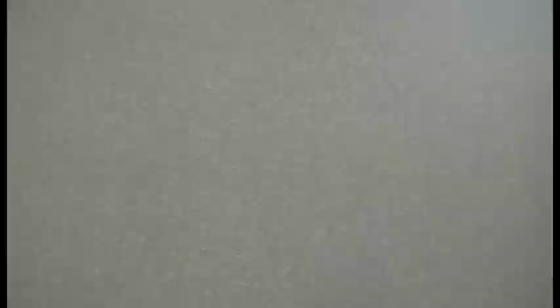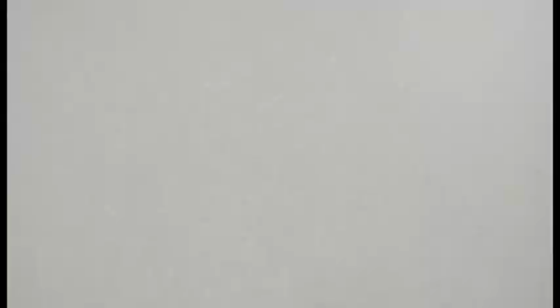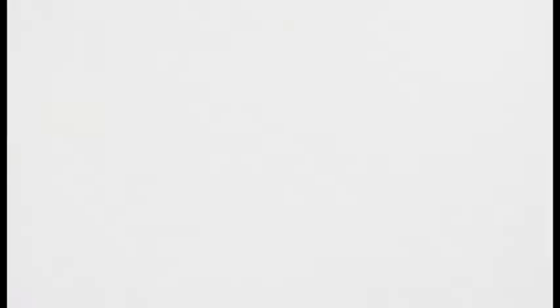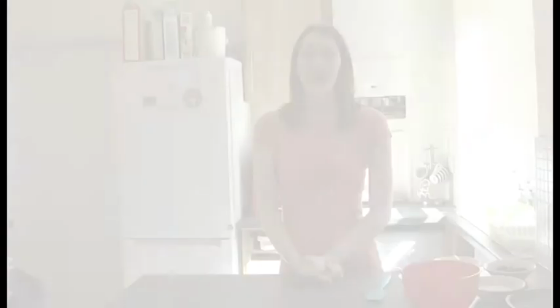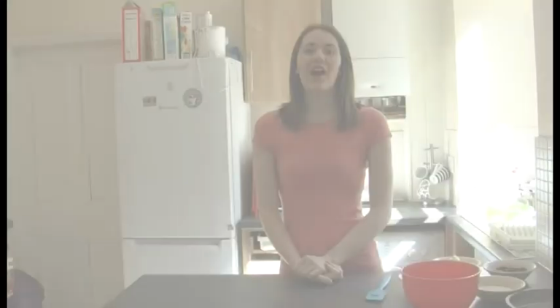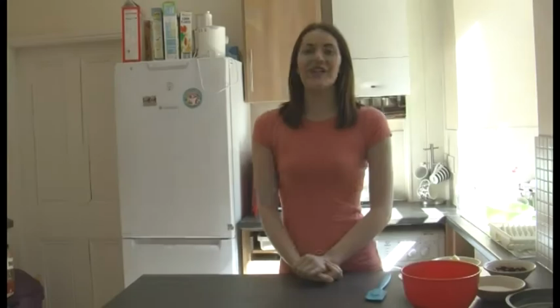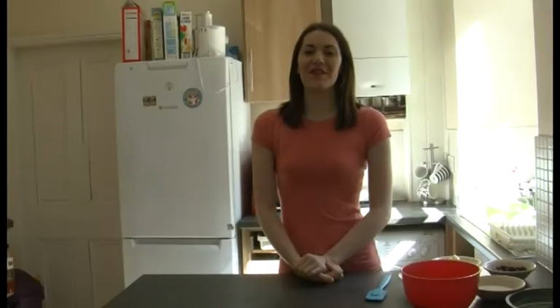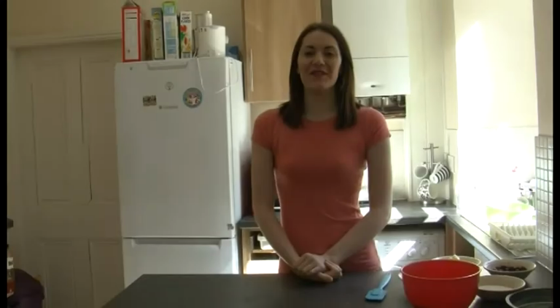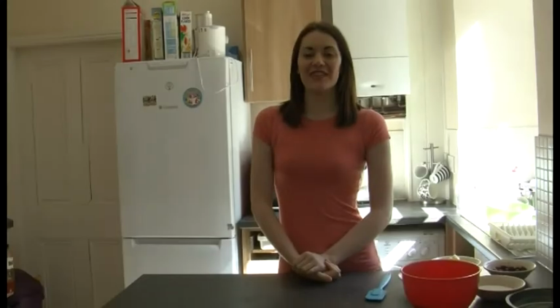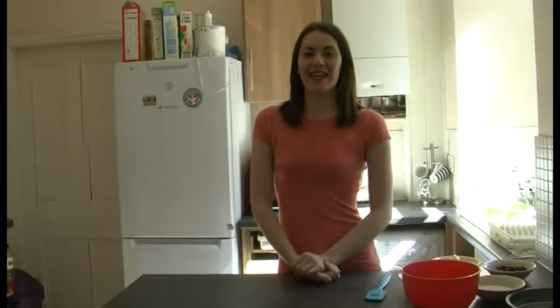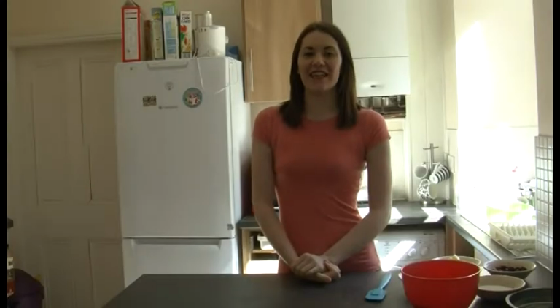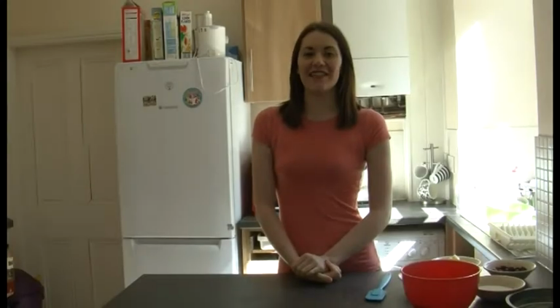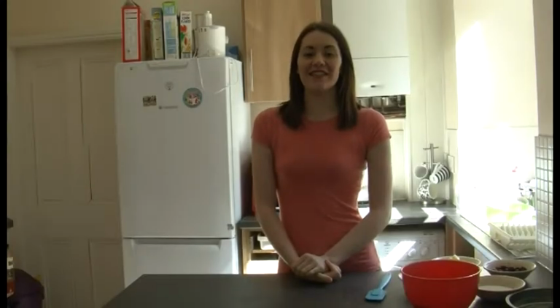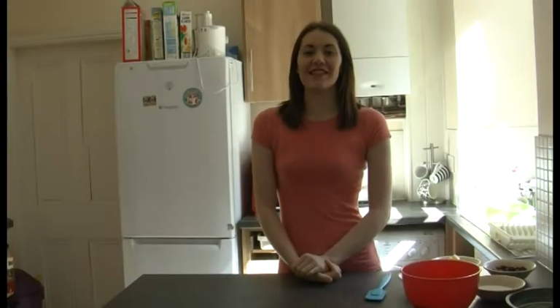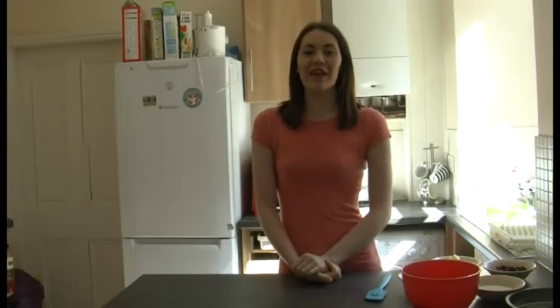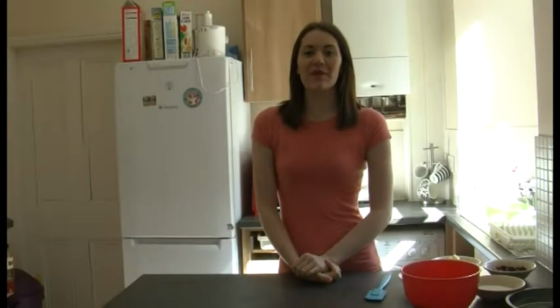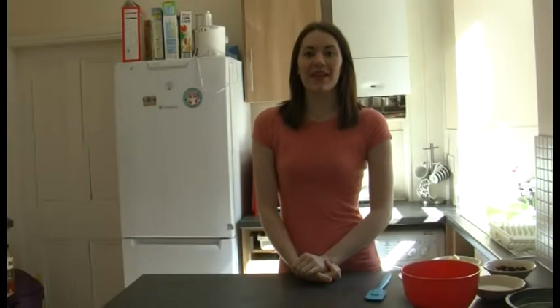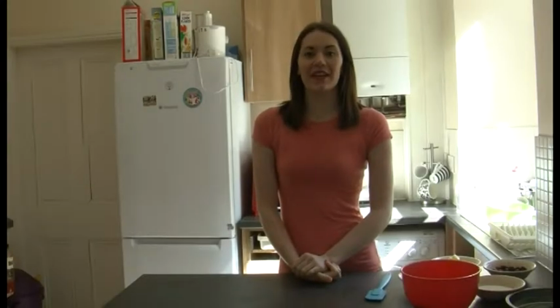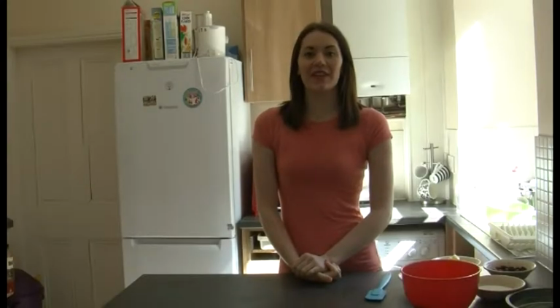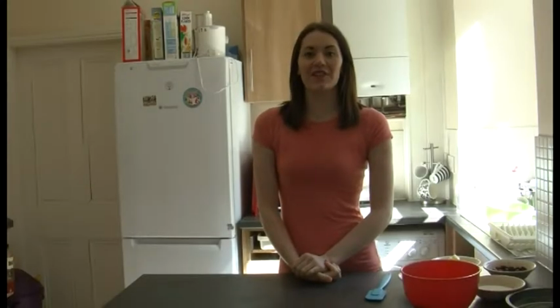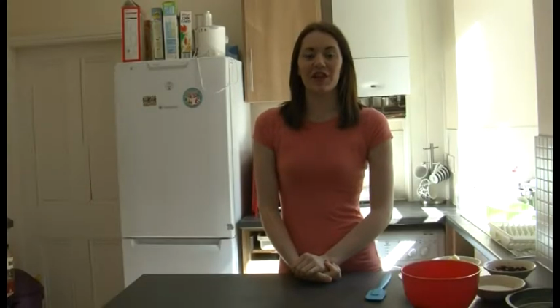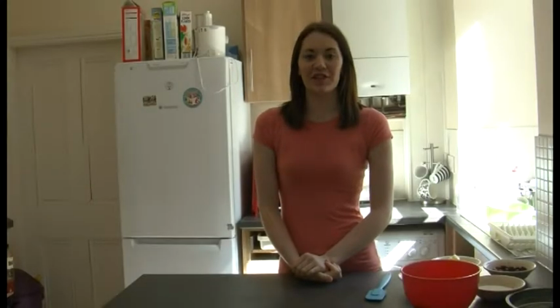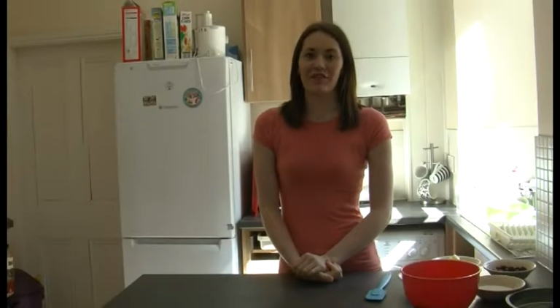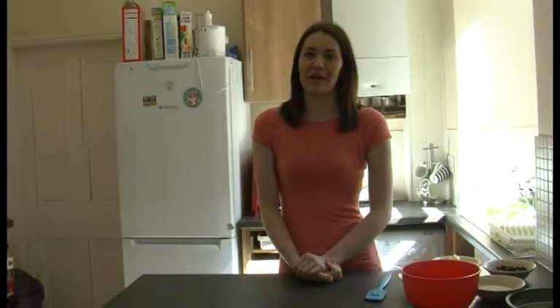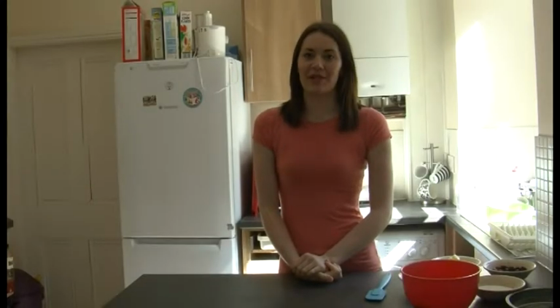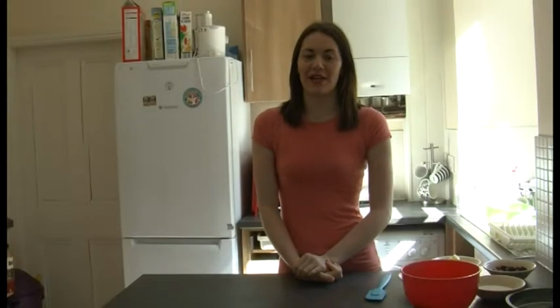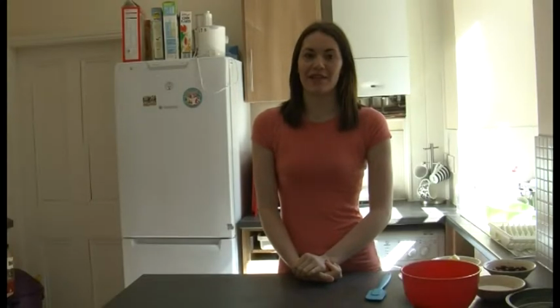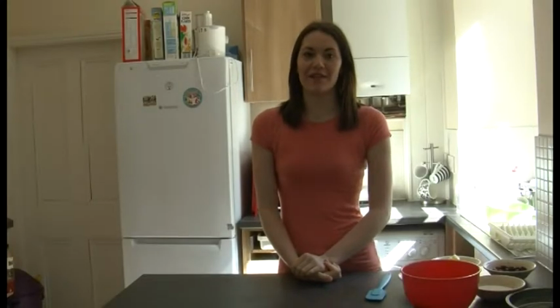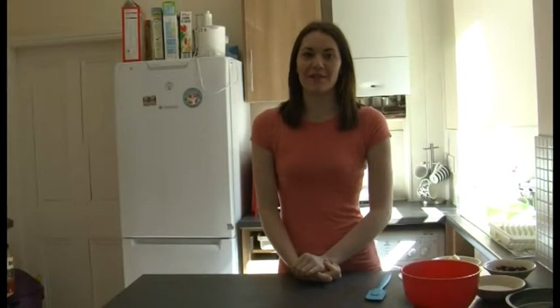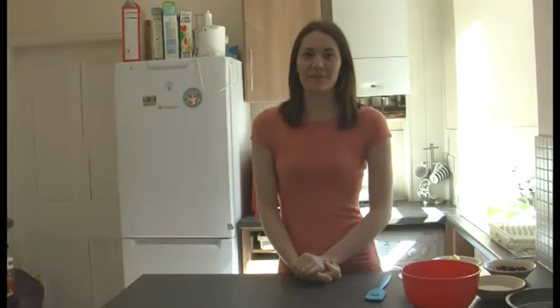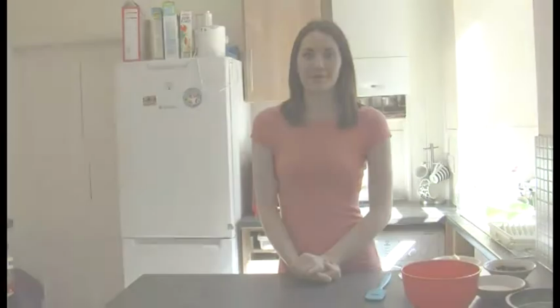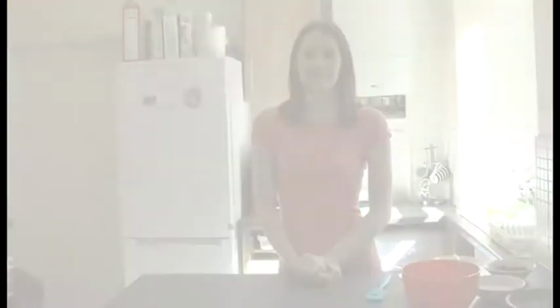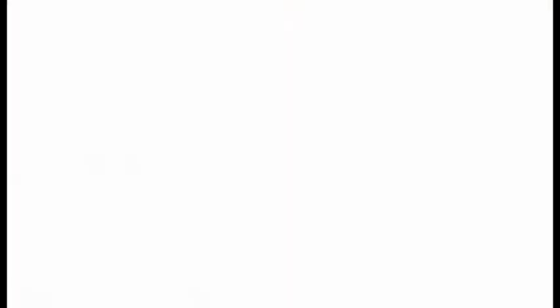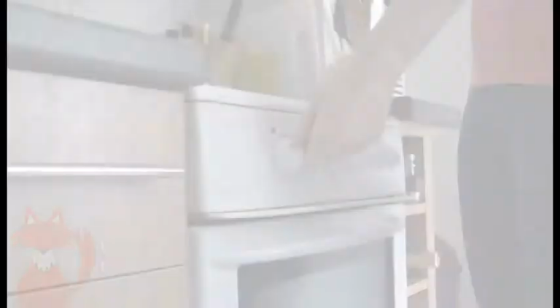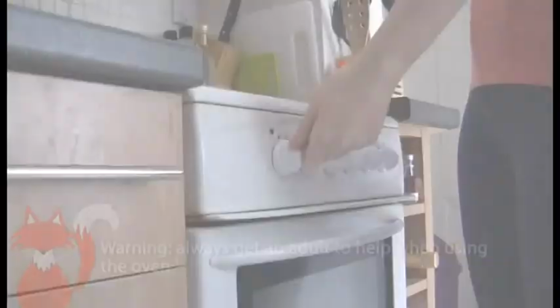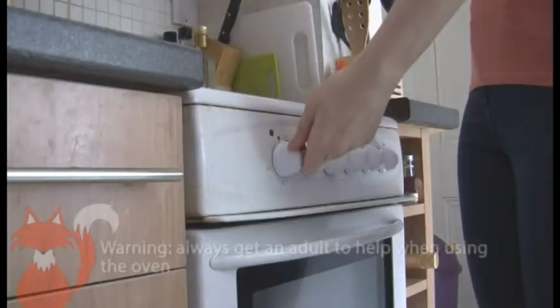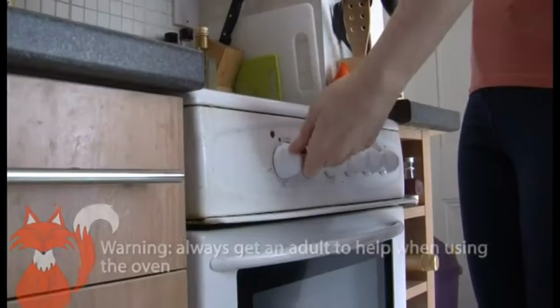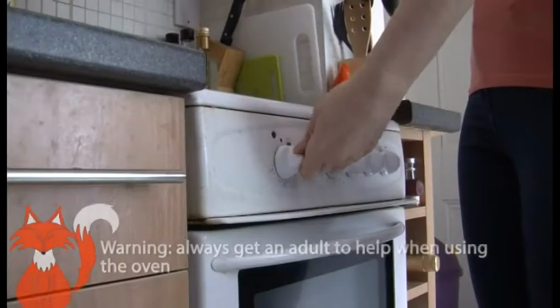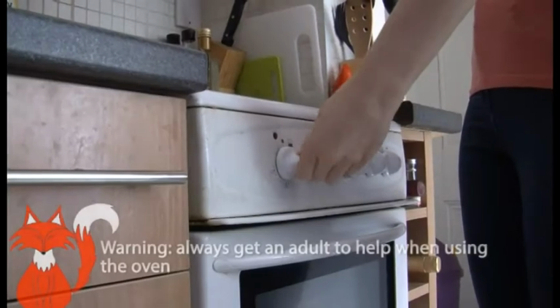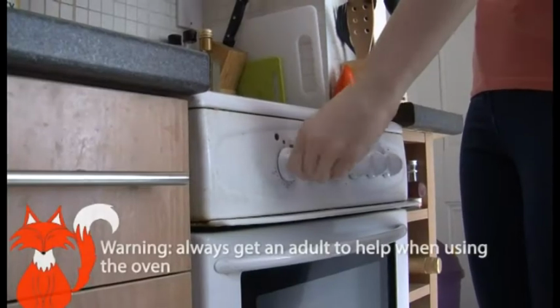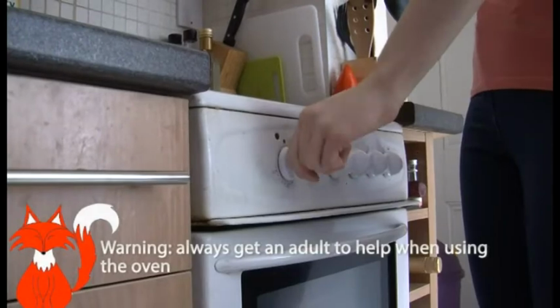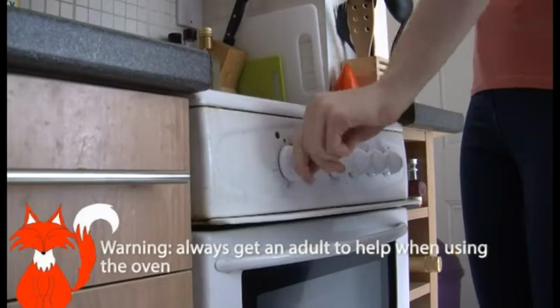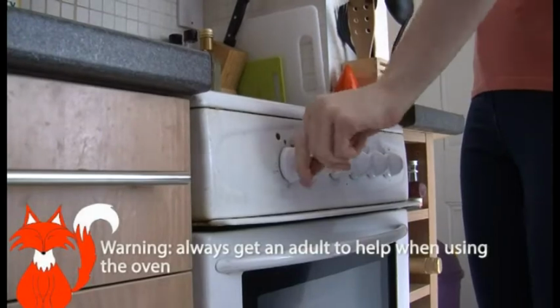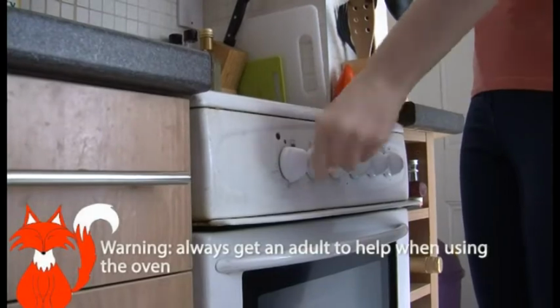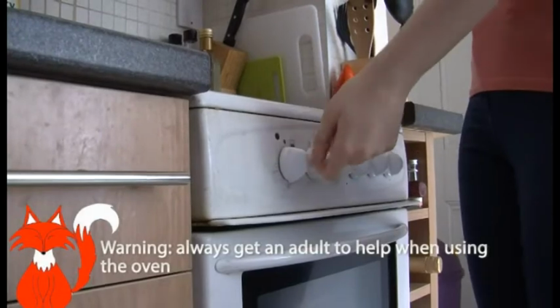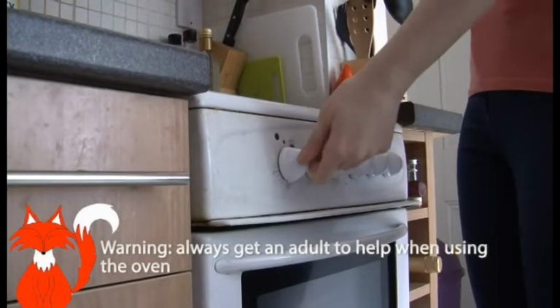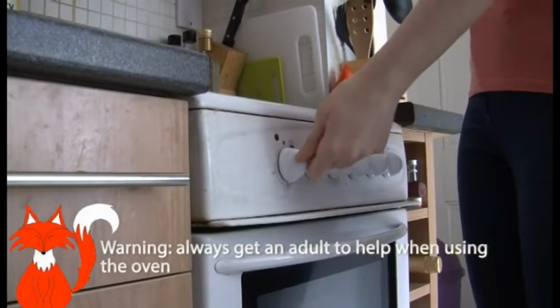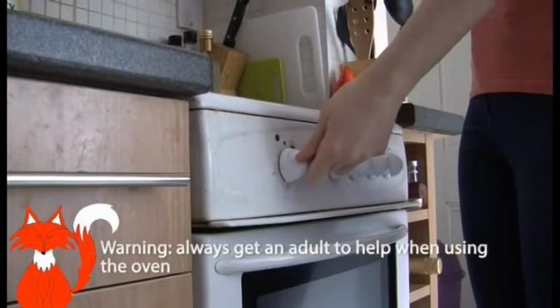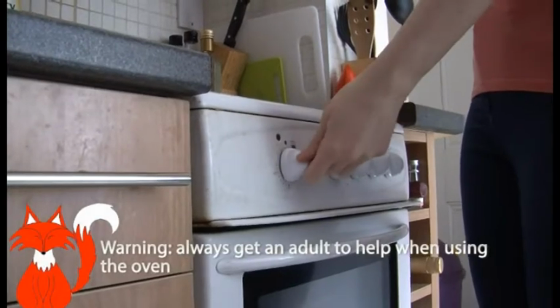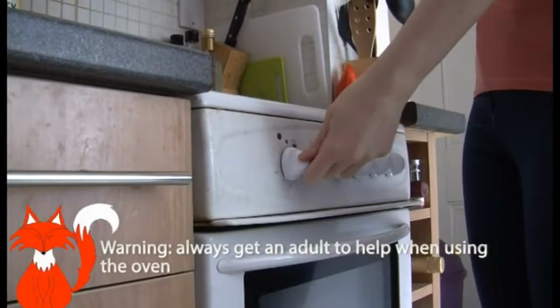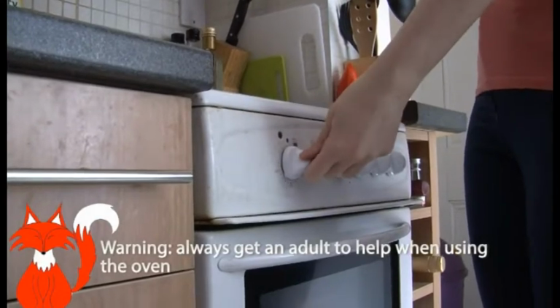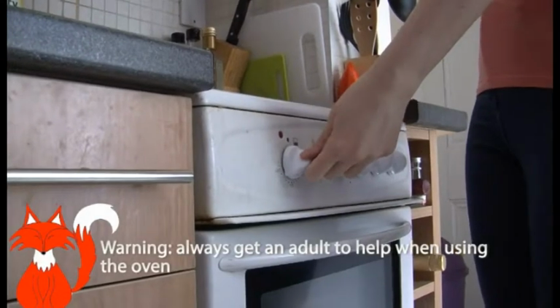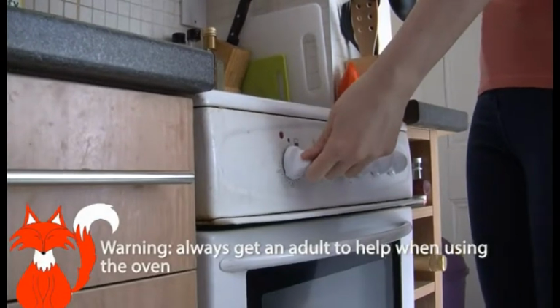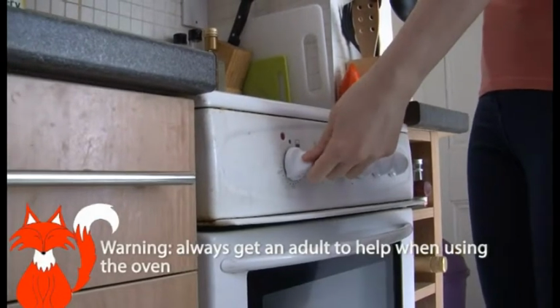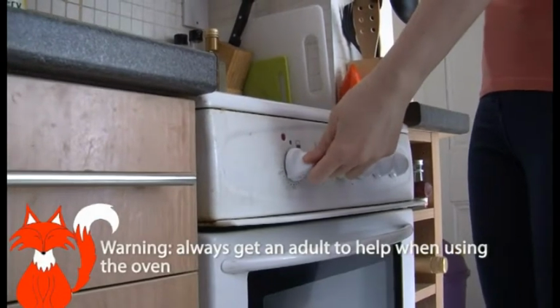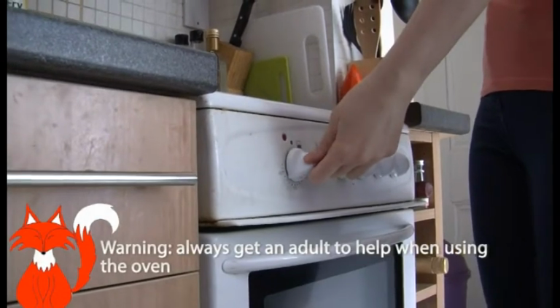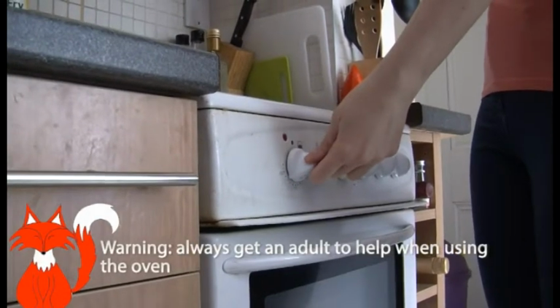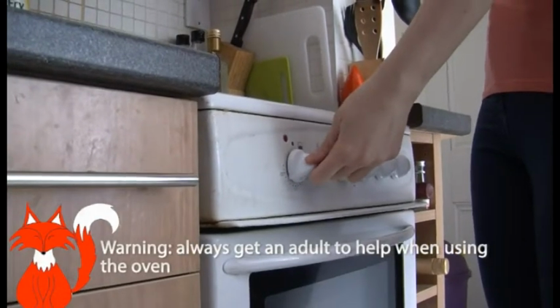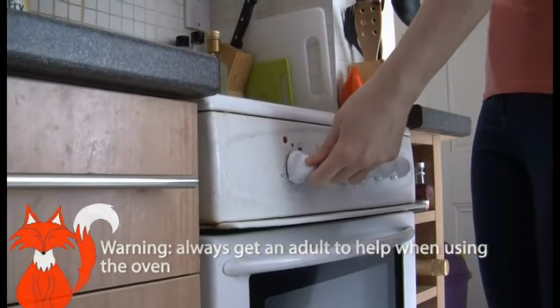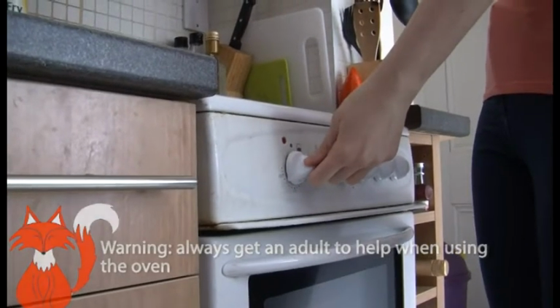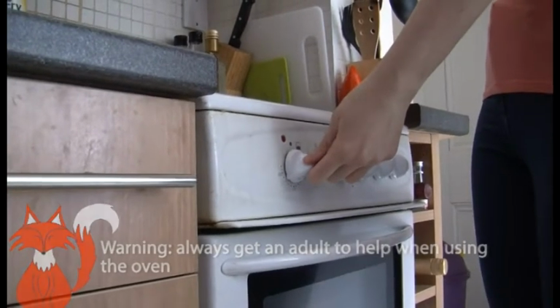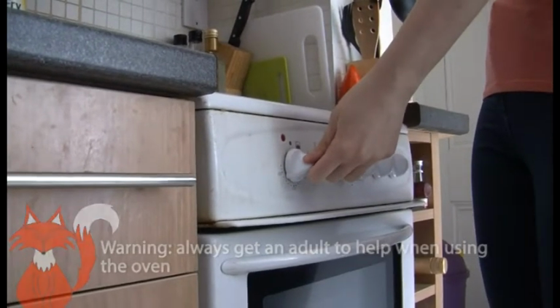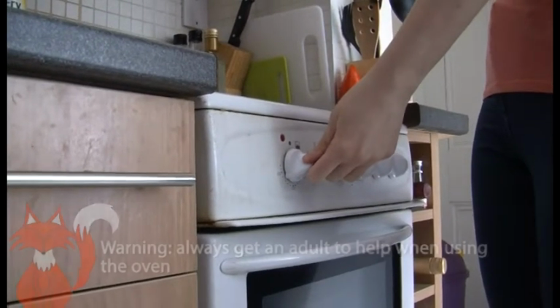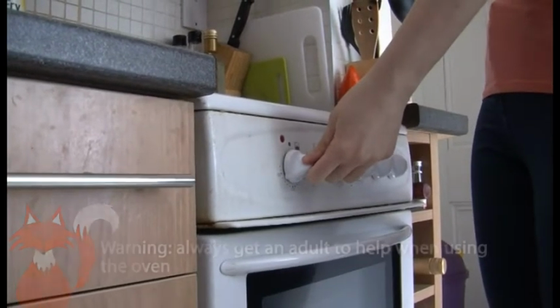Hi Crafty Kids, today we're making Cherry Flapjacks. Pre-heat your oven to 180 degrees — you might need a parent to help you with this.